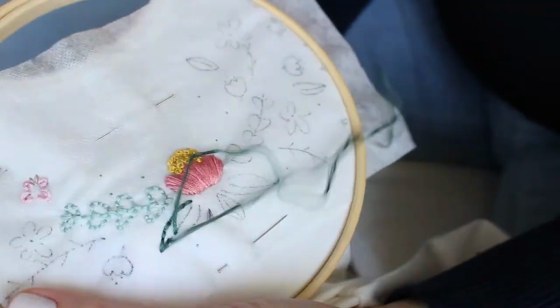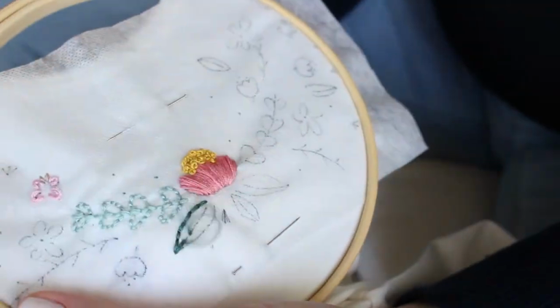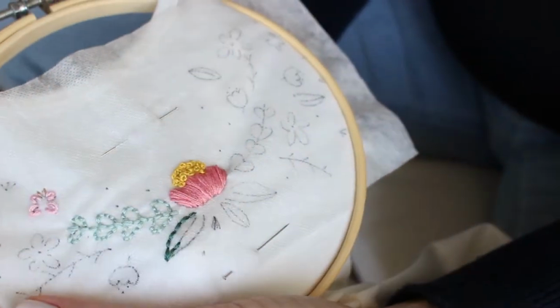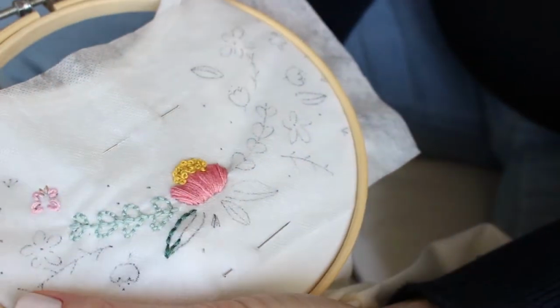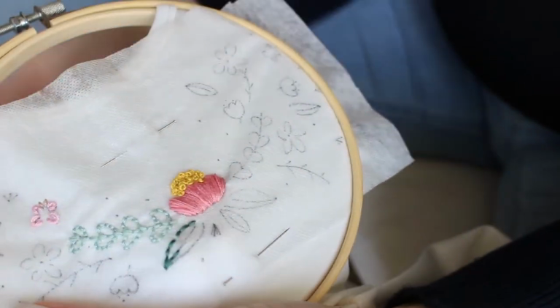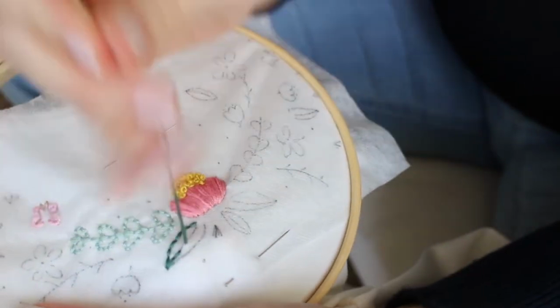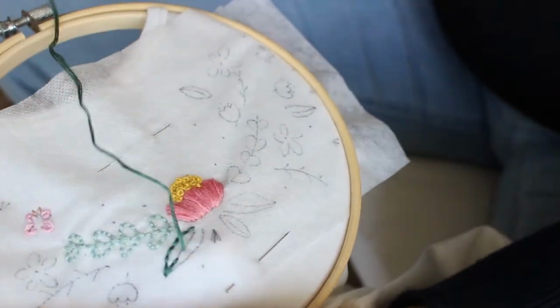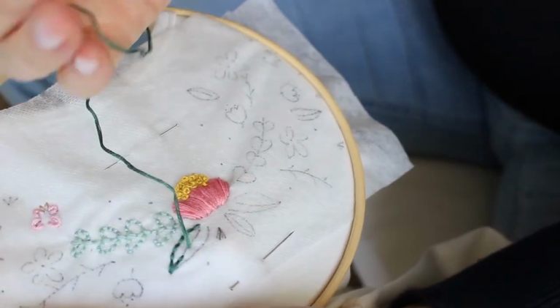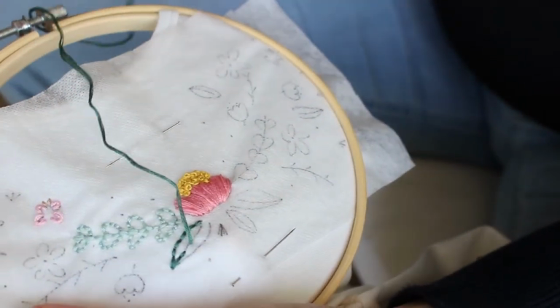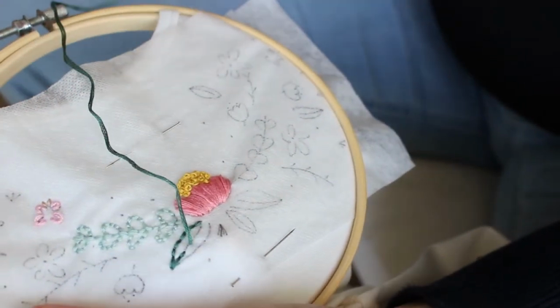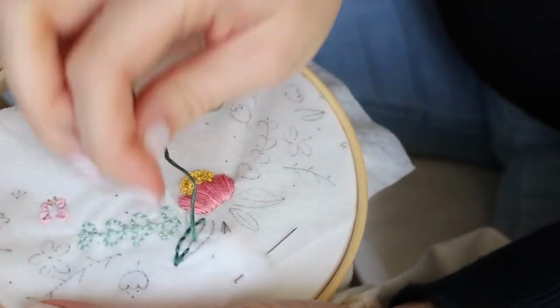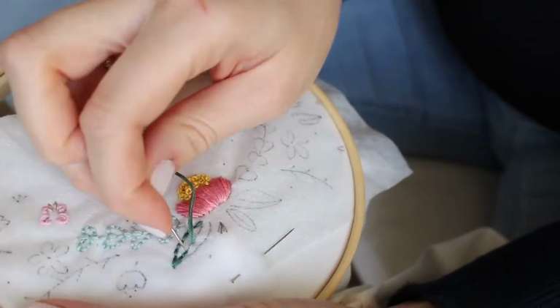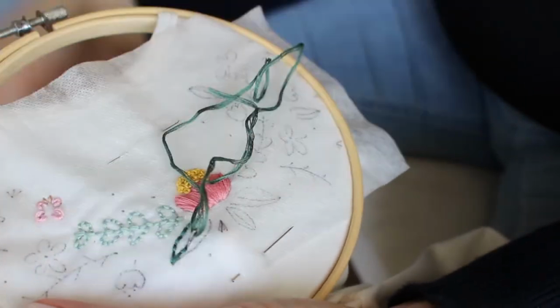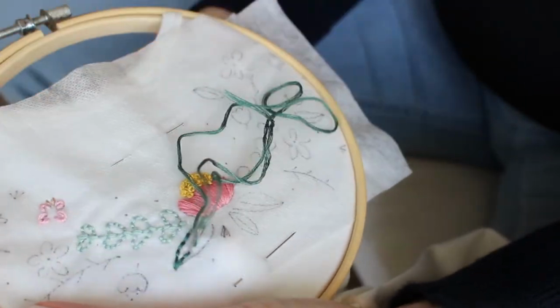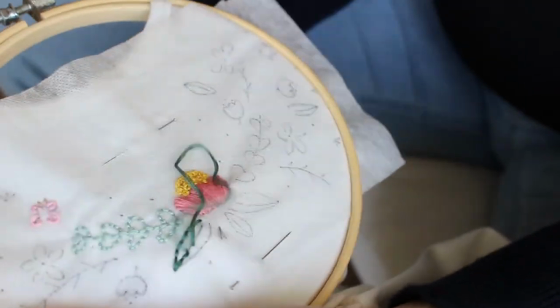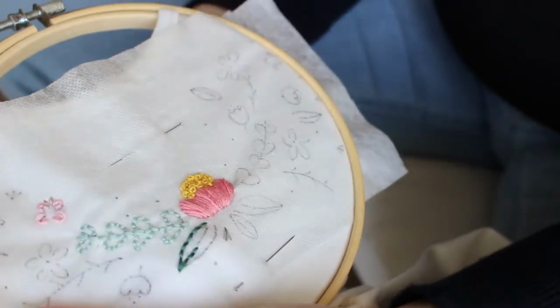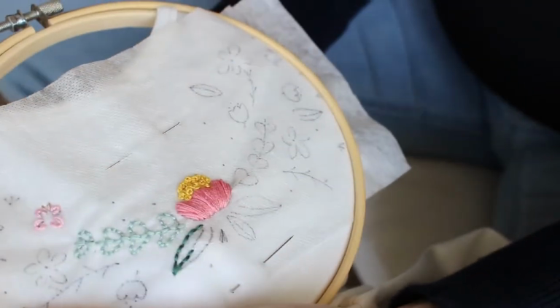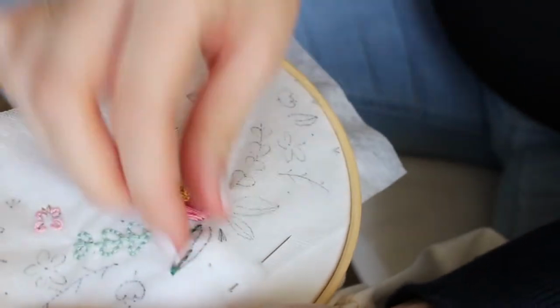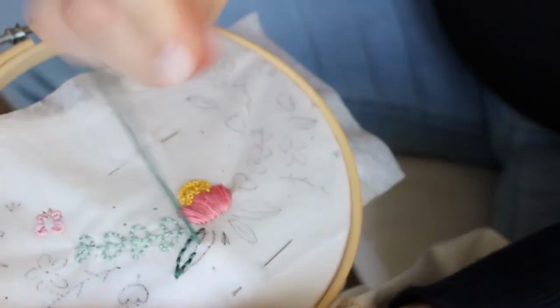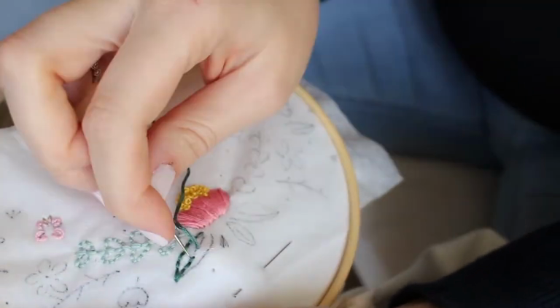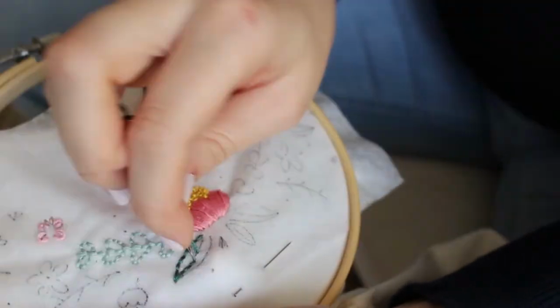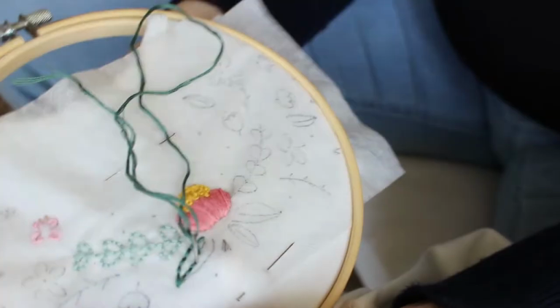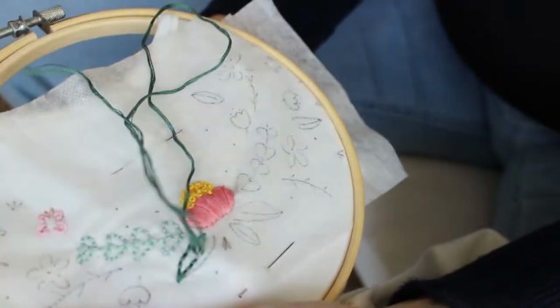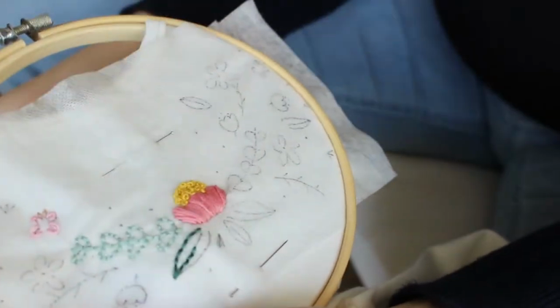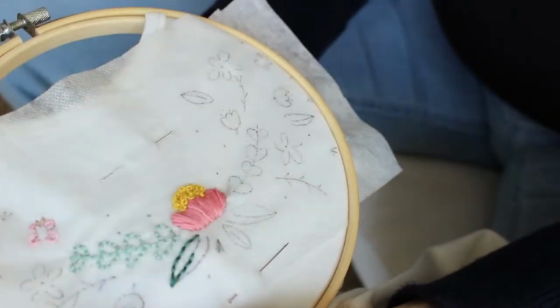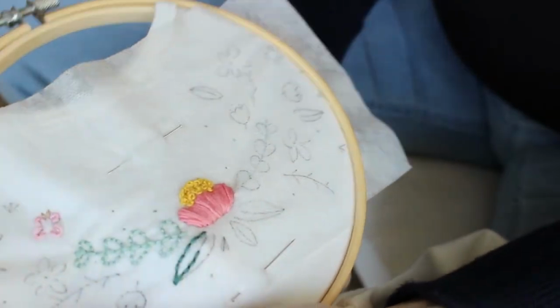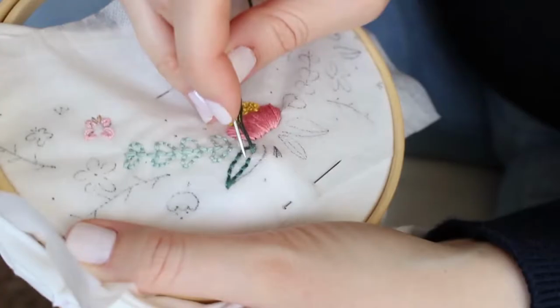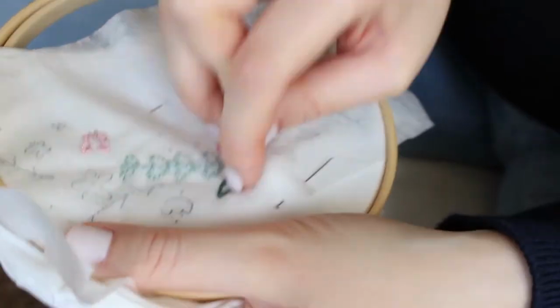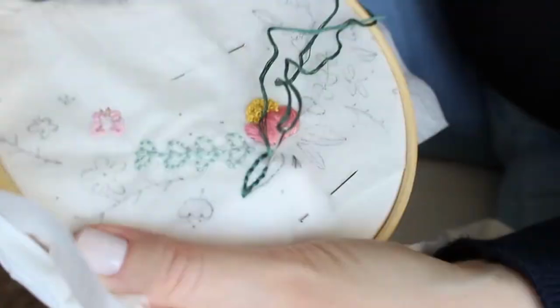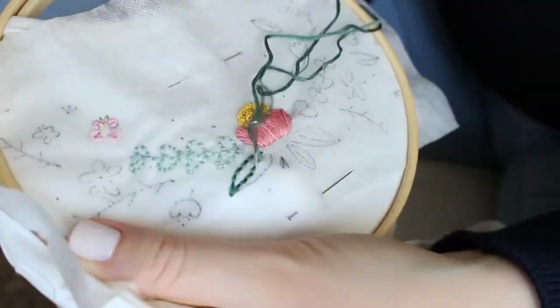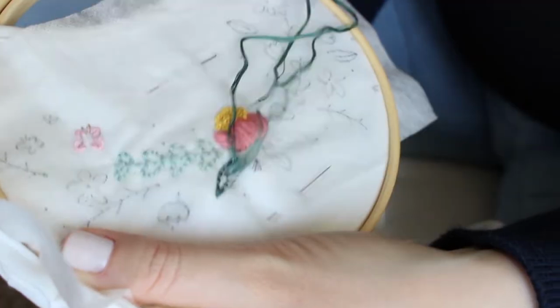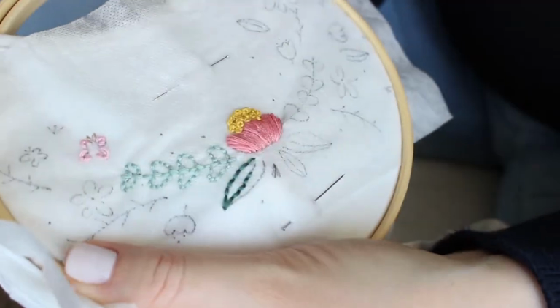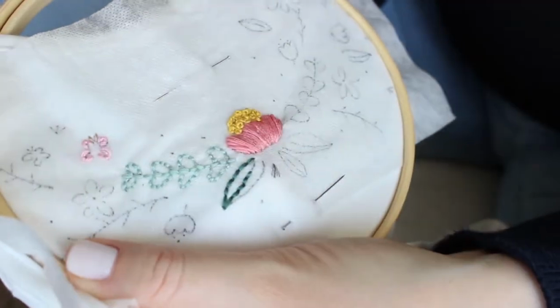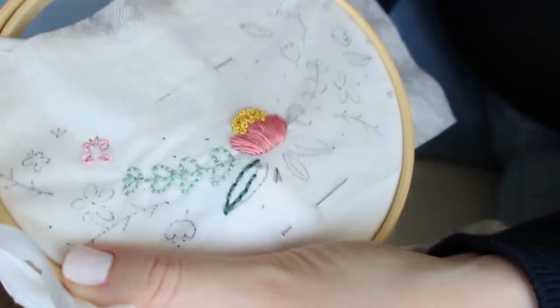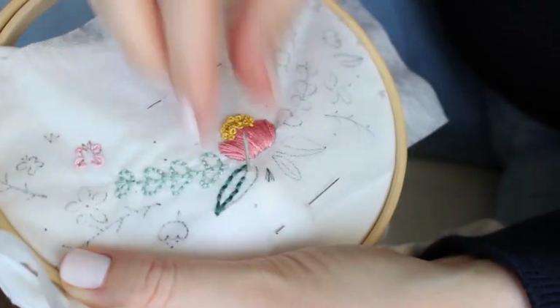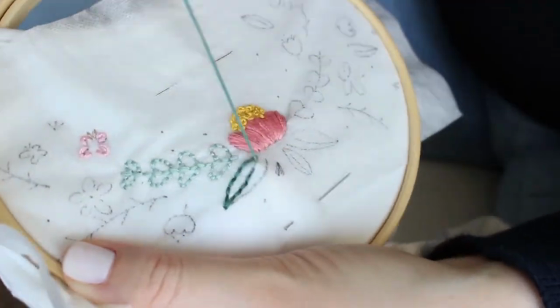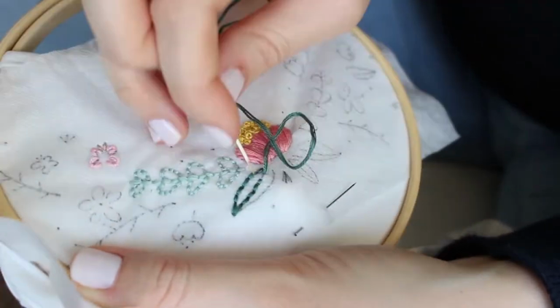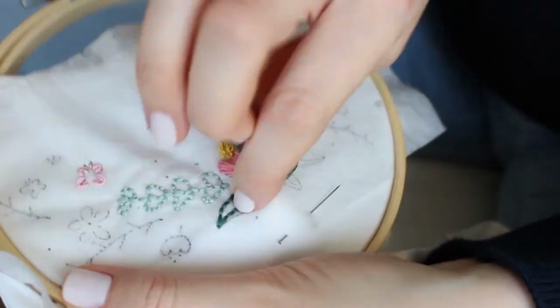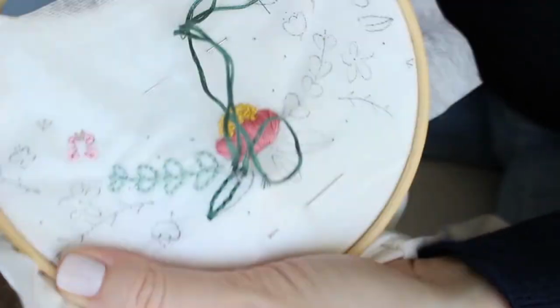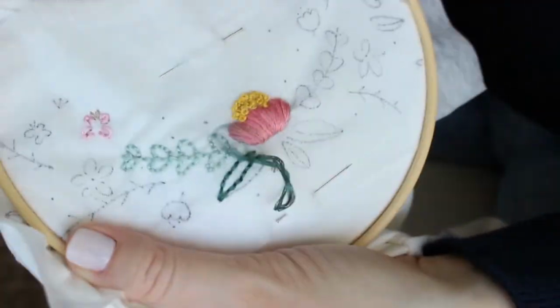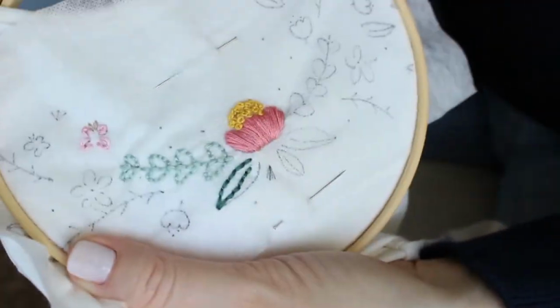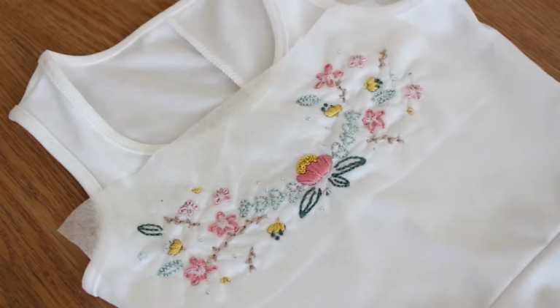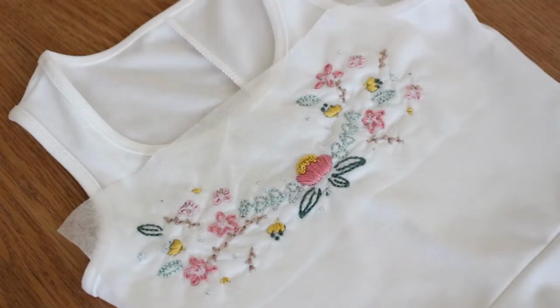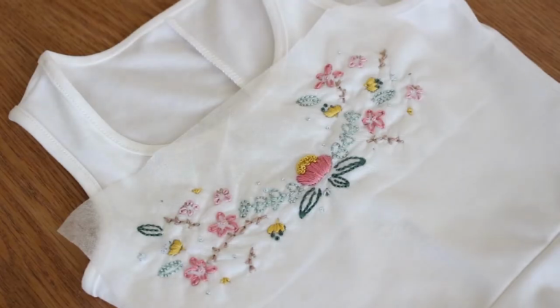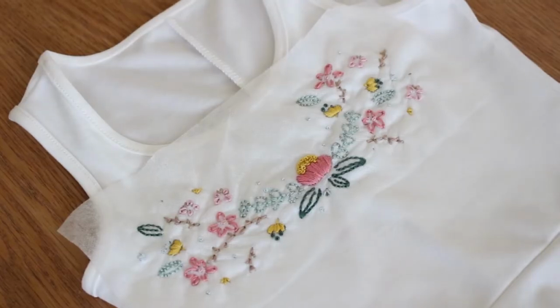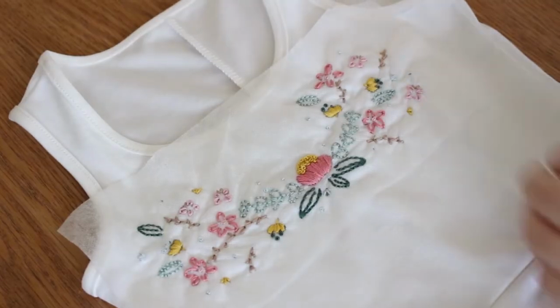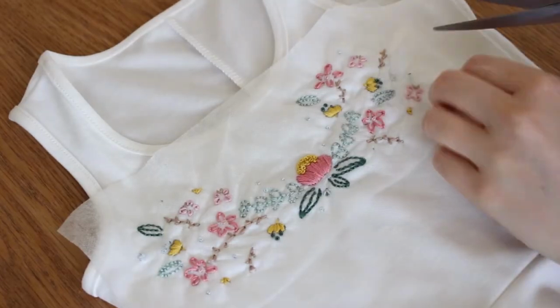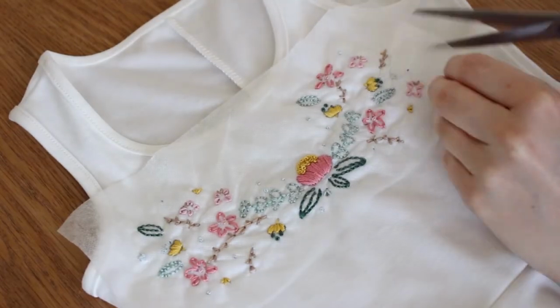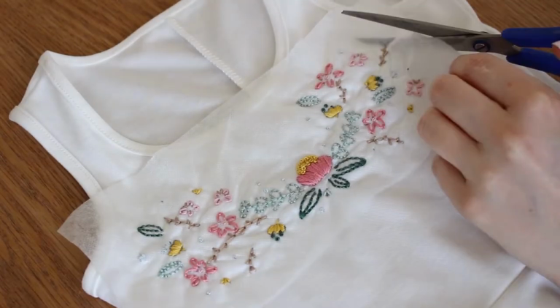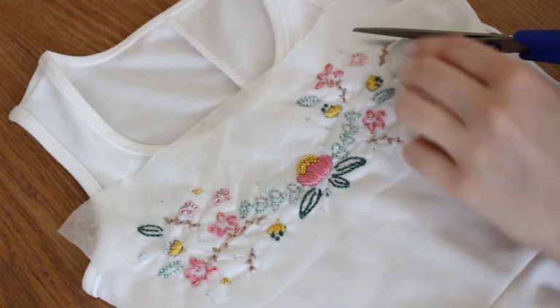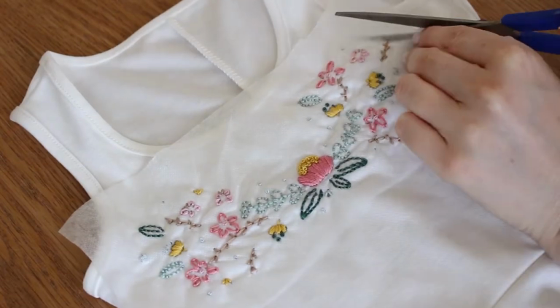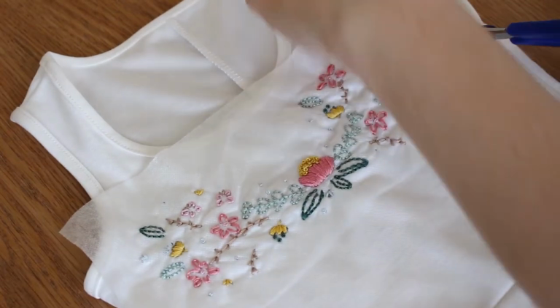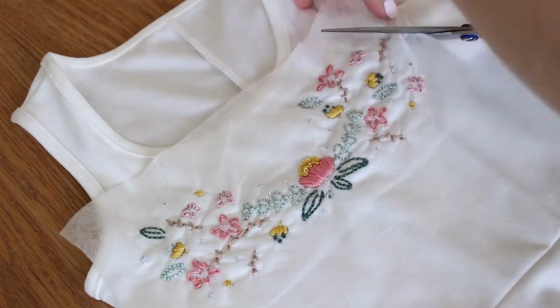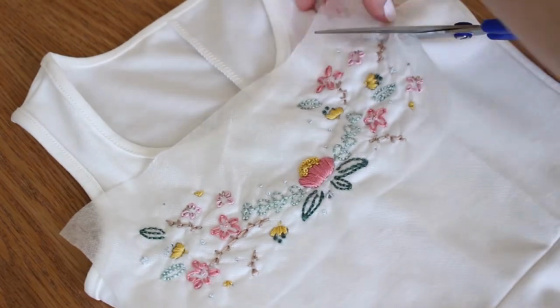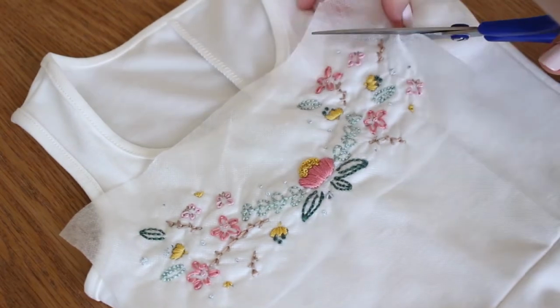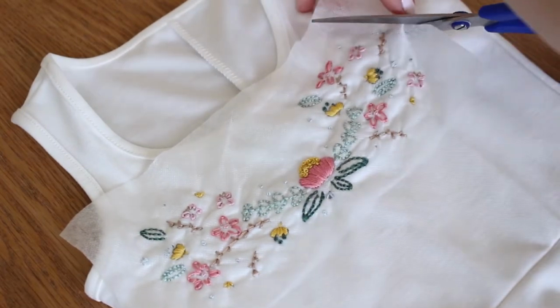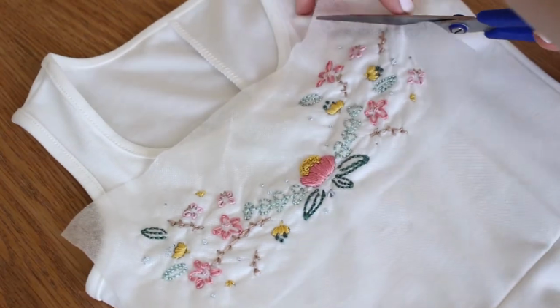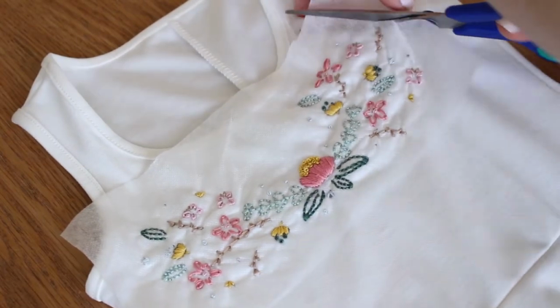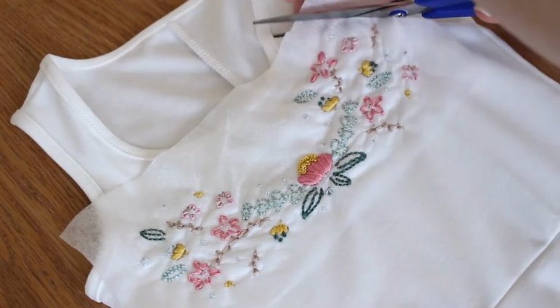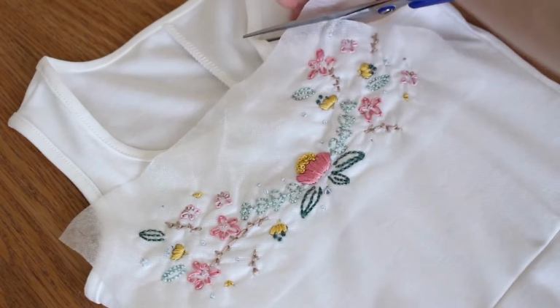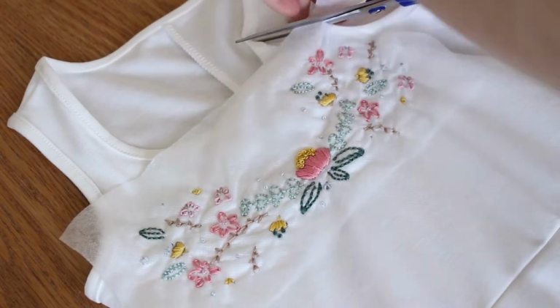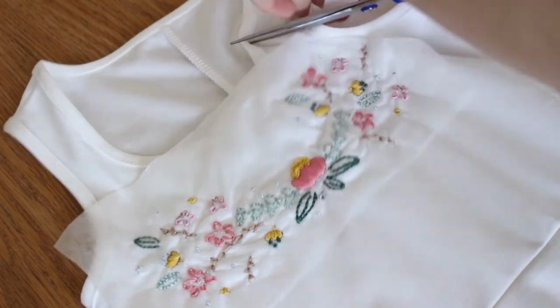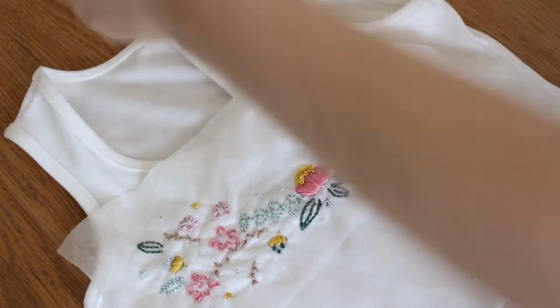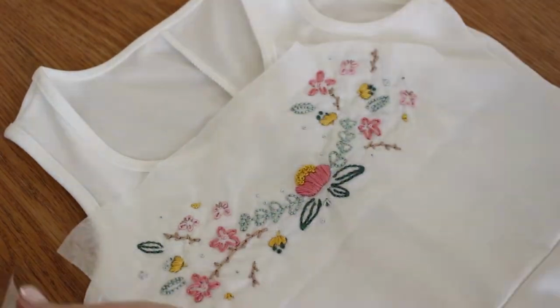If you want to get yourself this cool kit, you are welcome to visit my shop. I have all kinds of embroidery kits and patterns waiting for you.